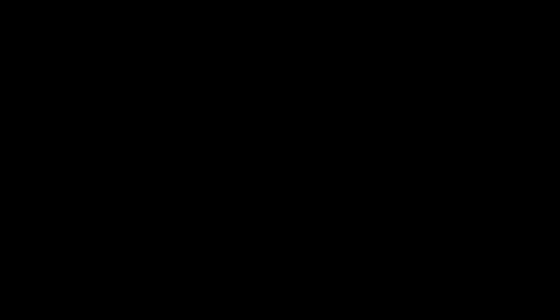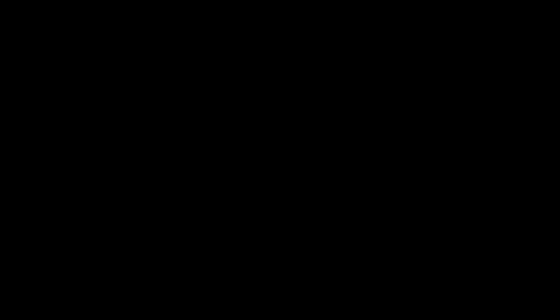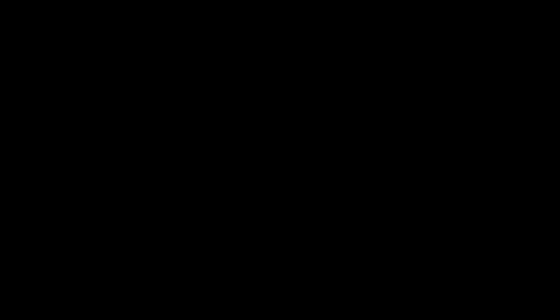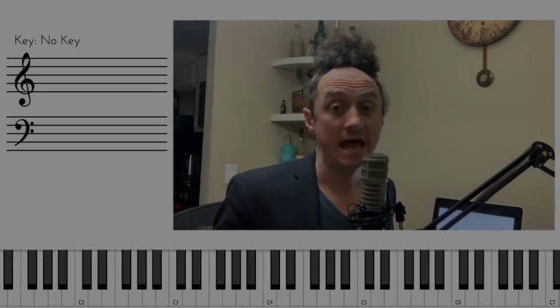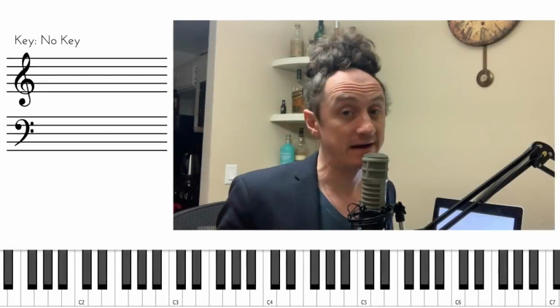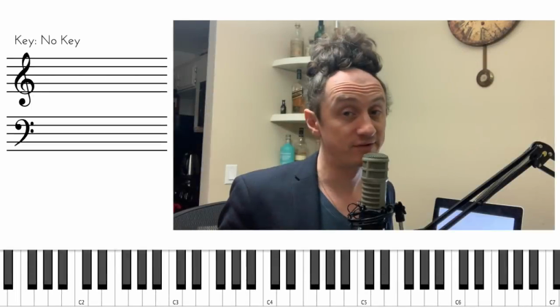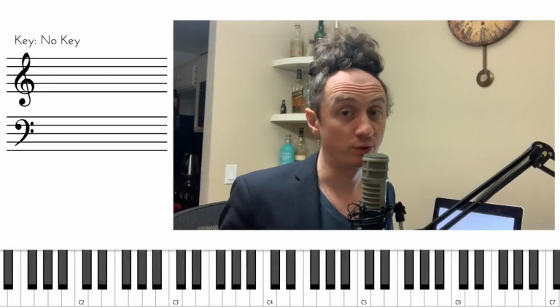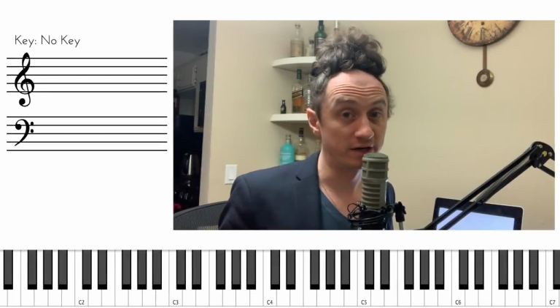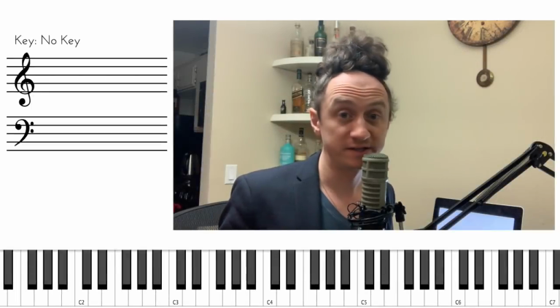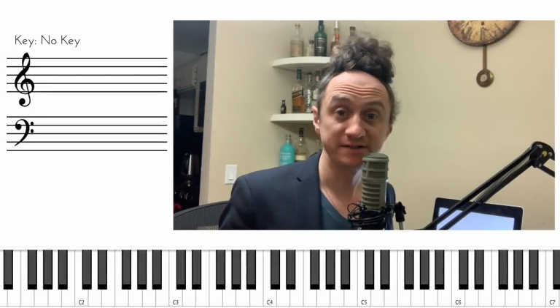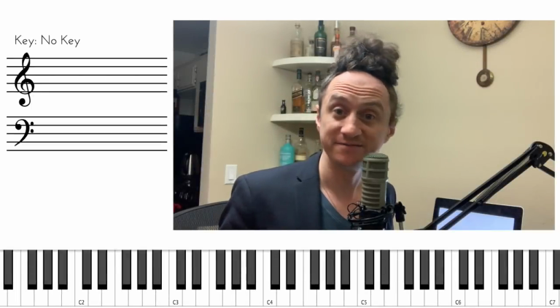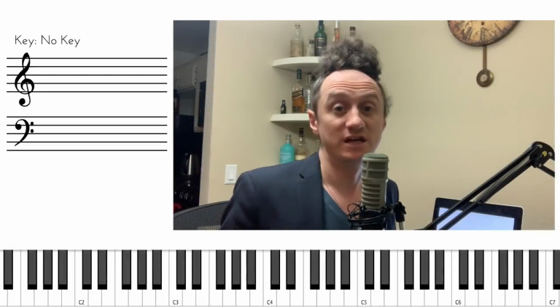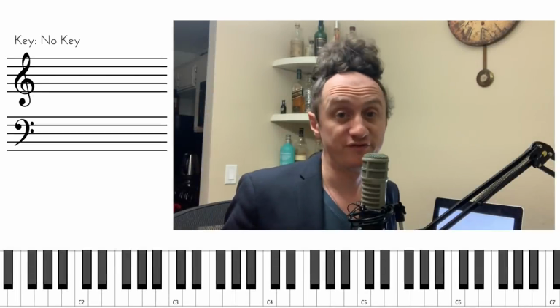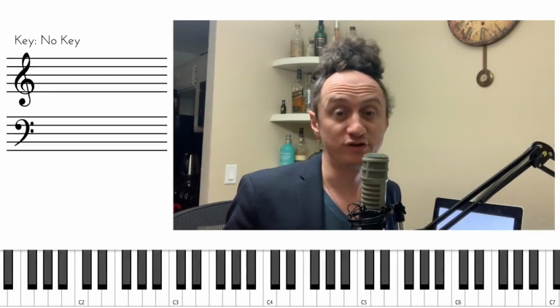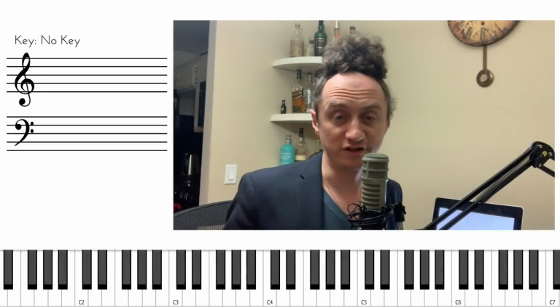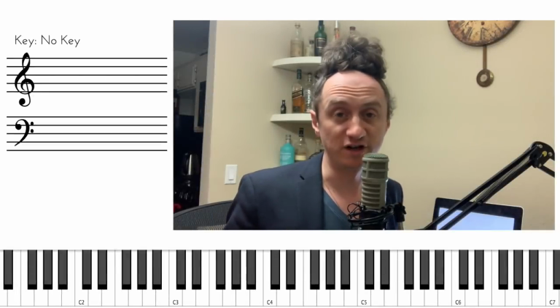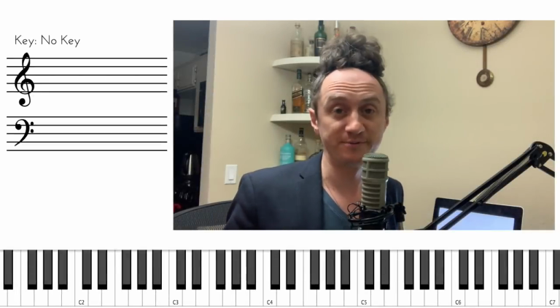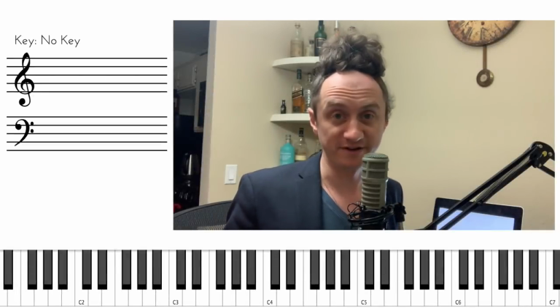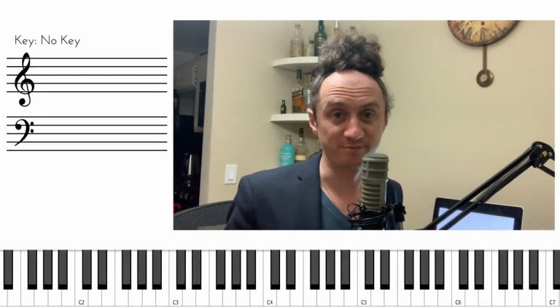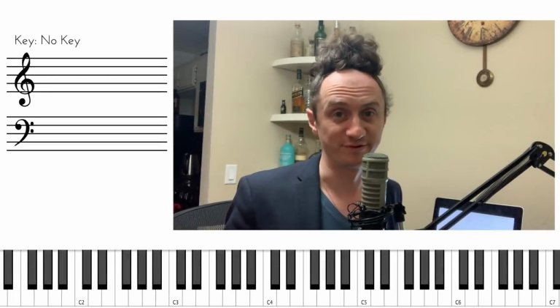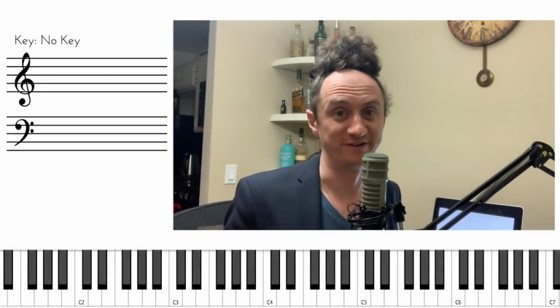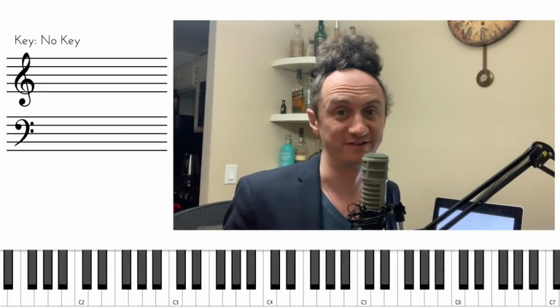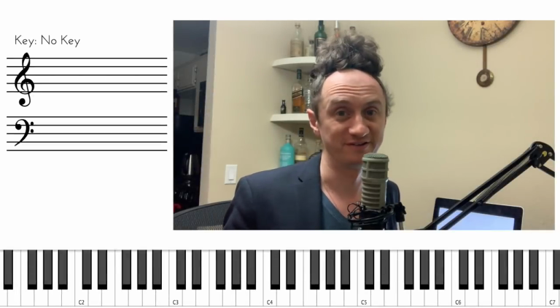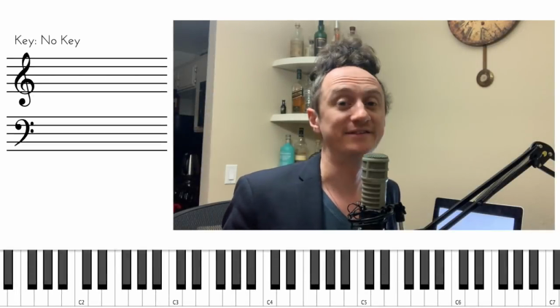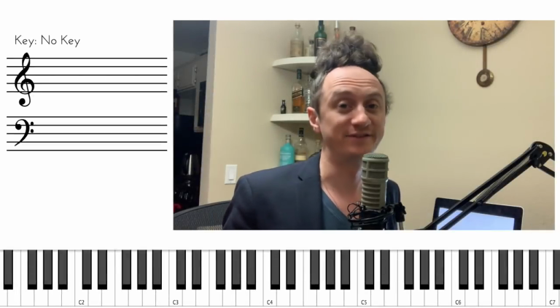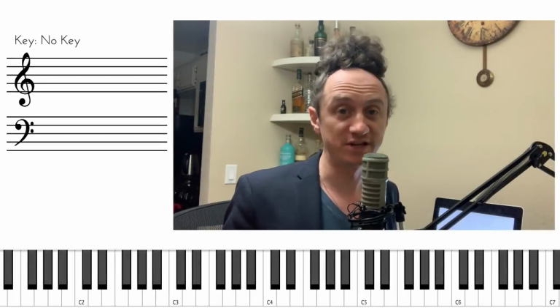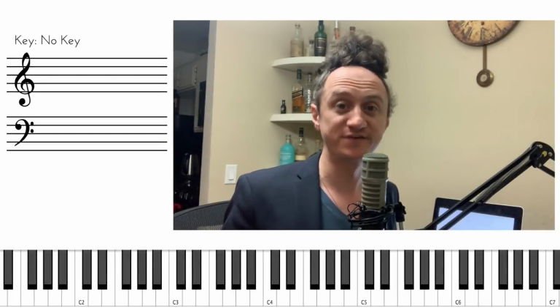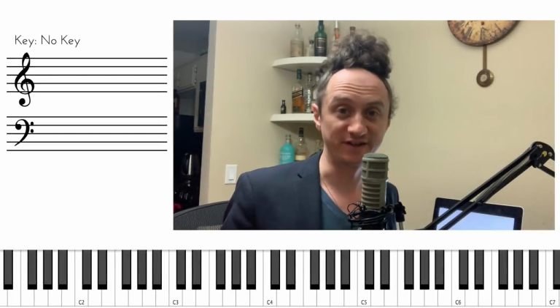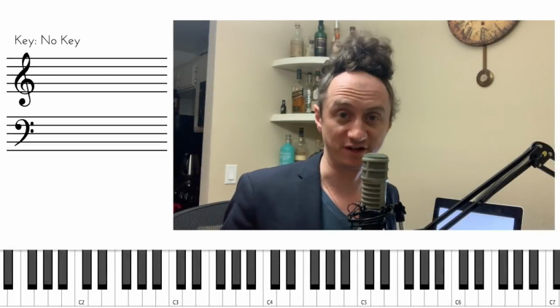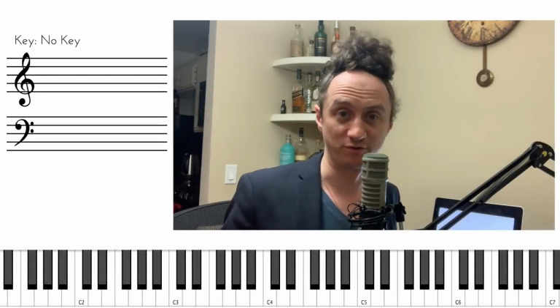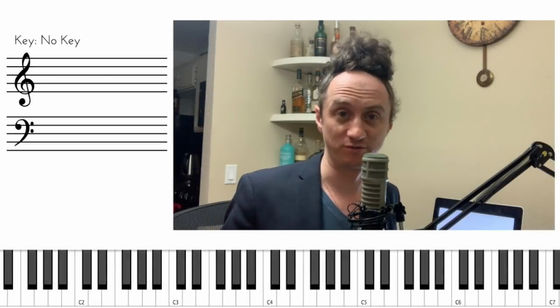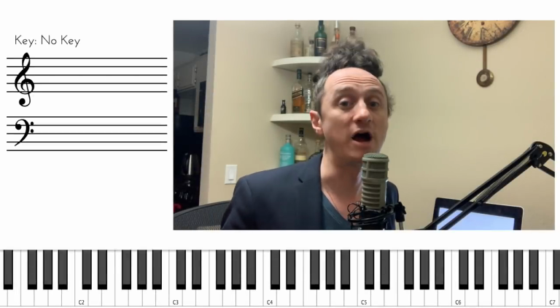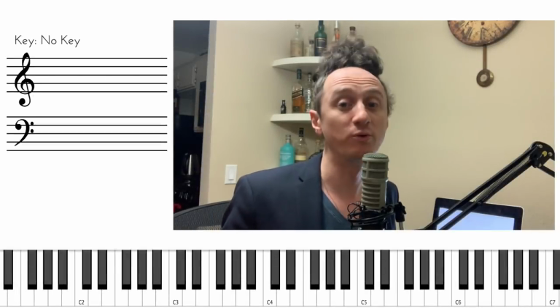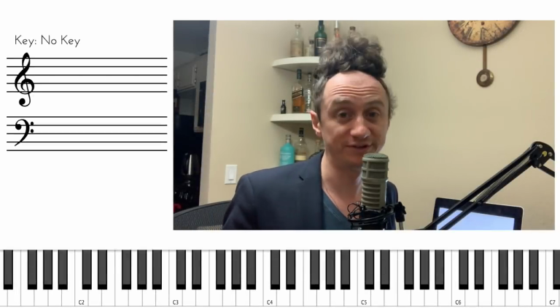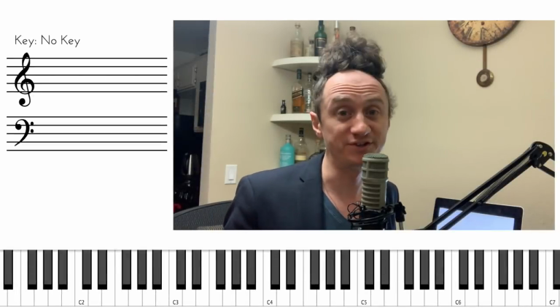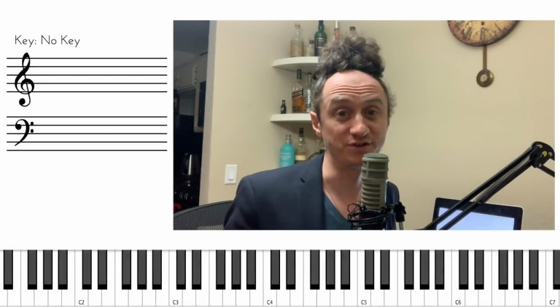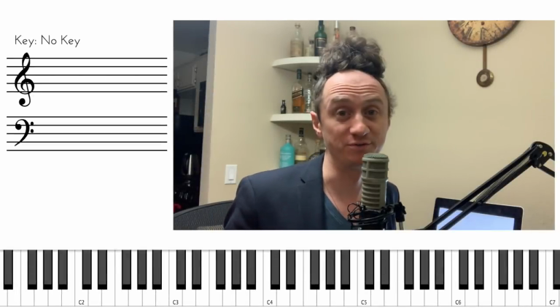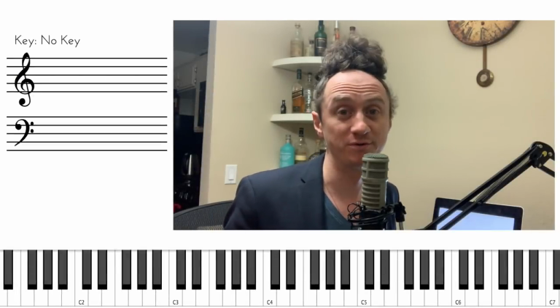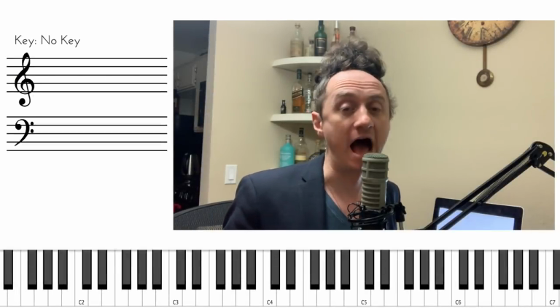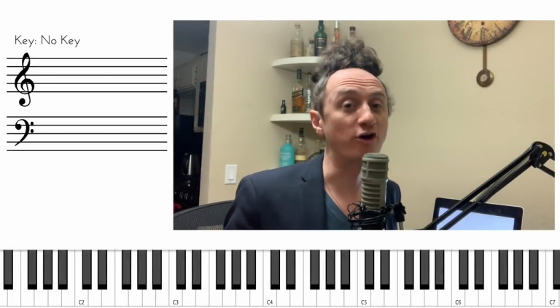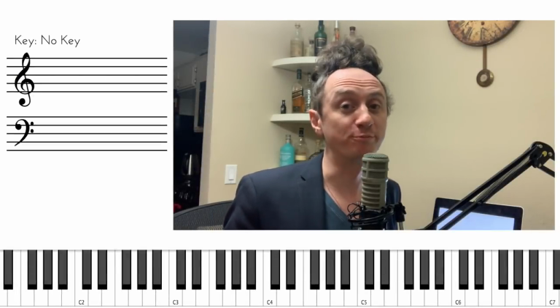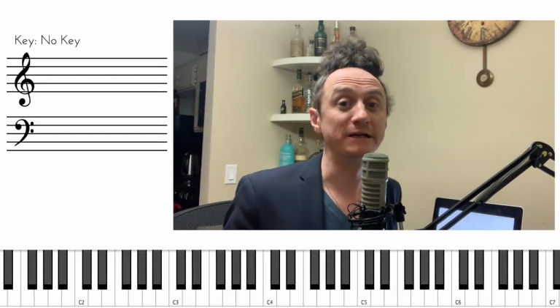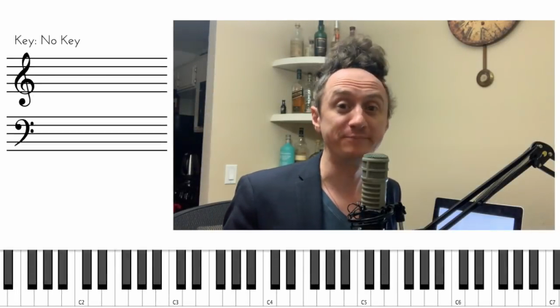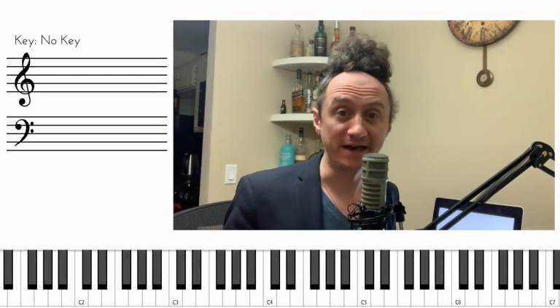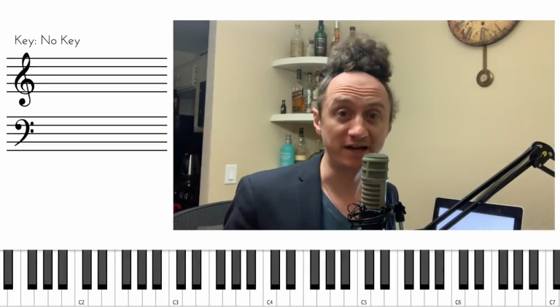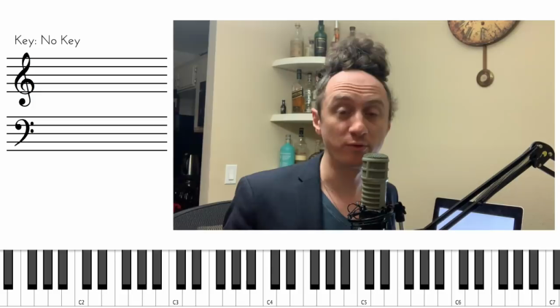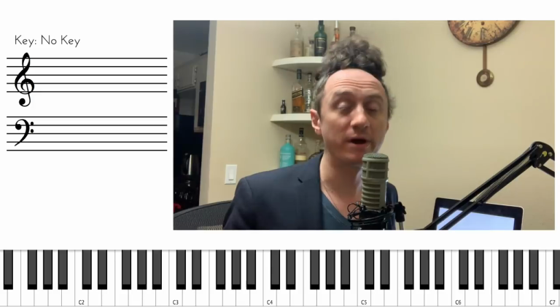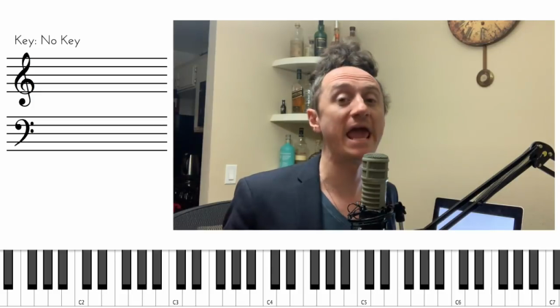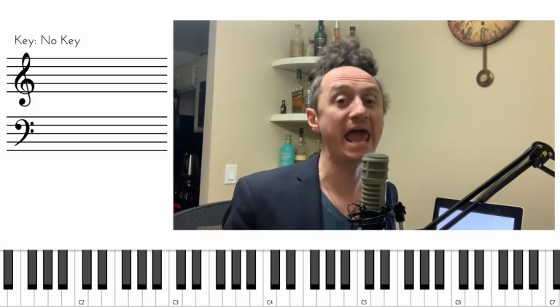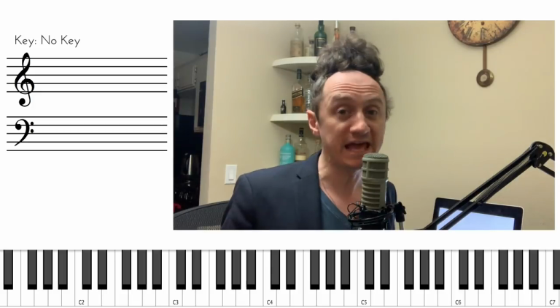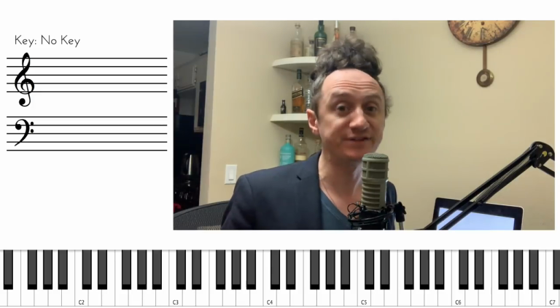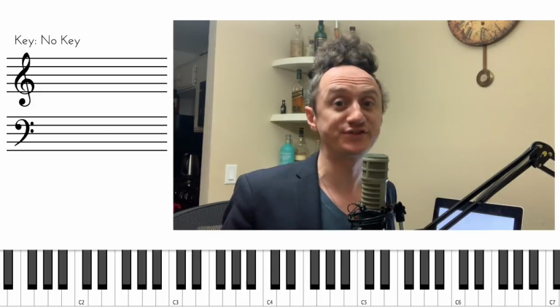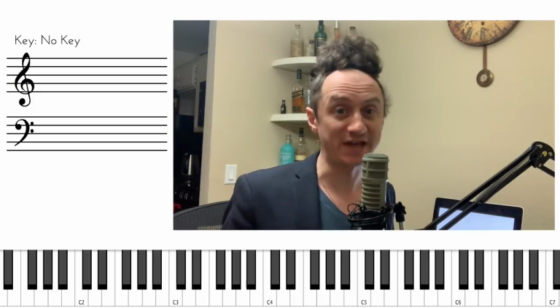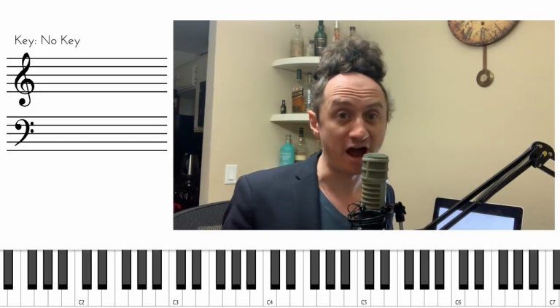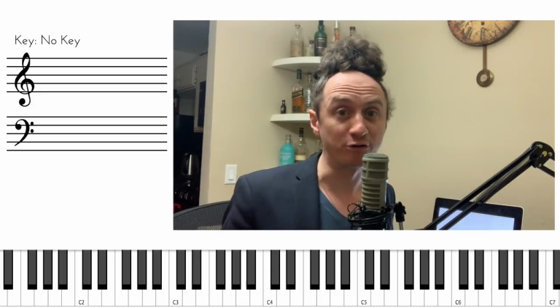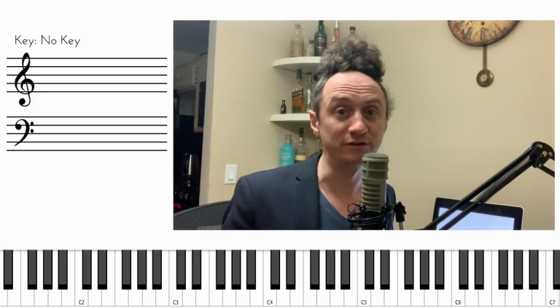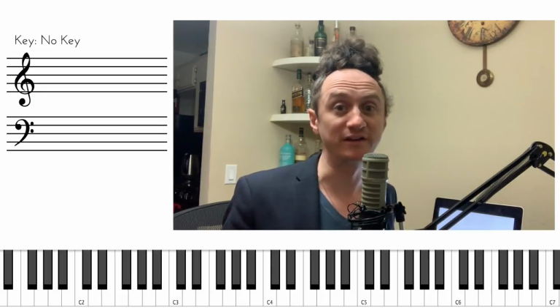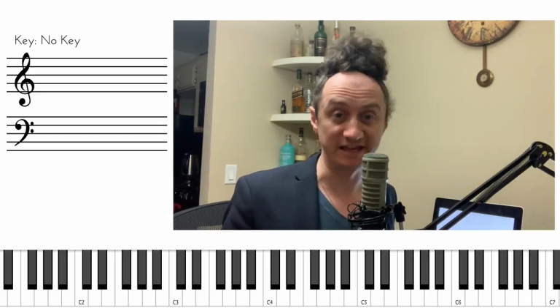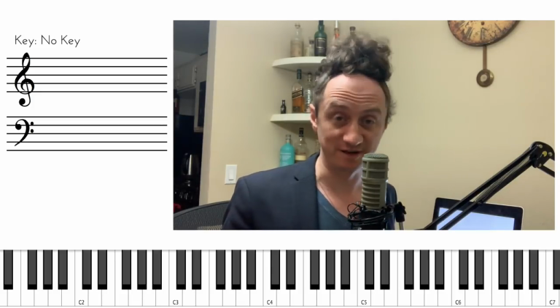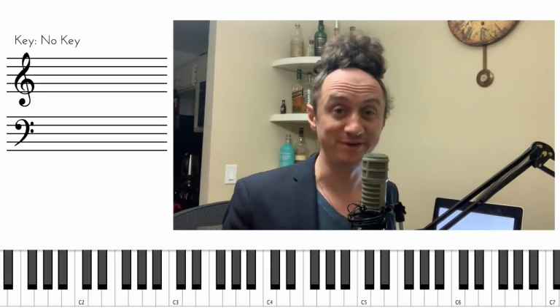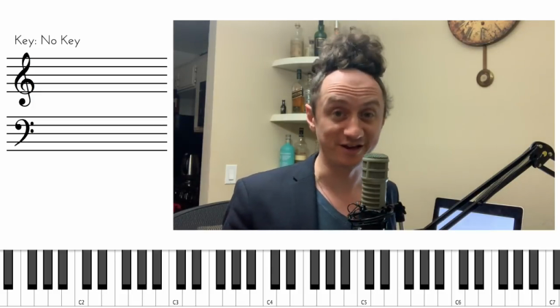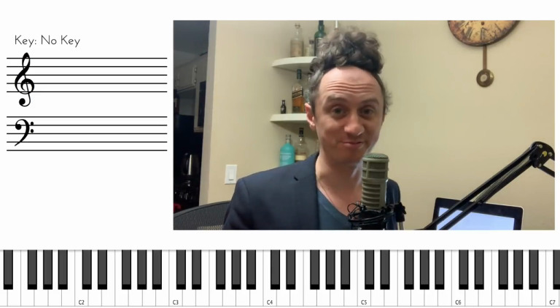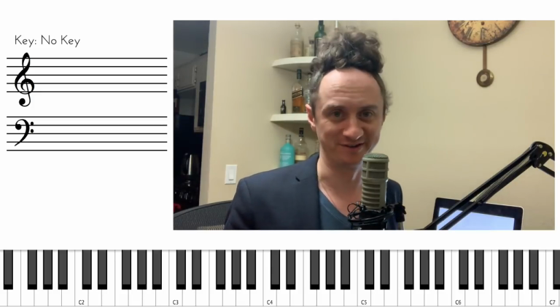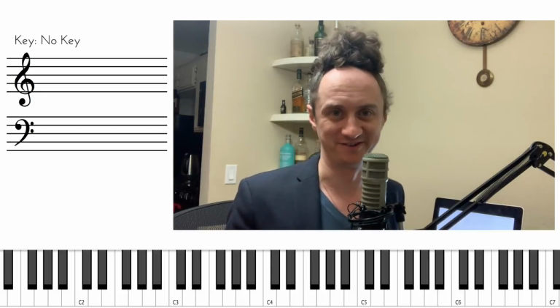Hey everyone! If you're not a piano player, in today's video I will teach you how to play piano and sound like a piano player.